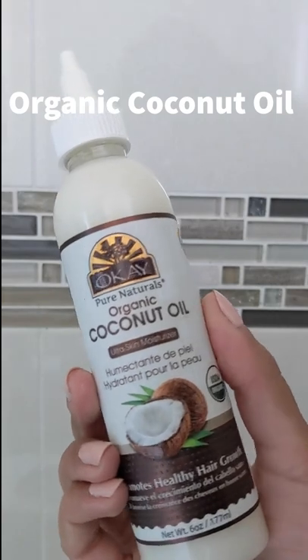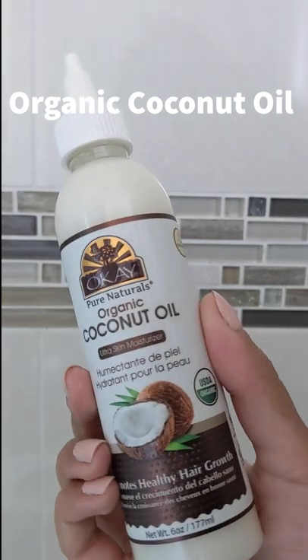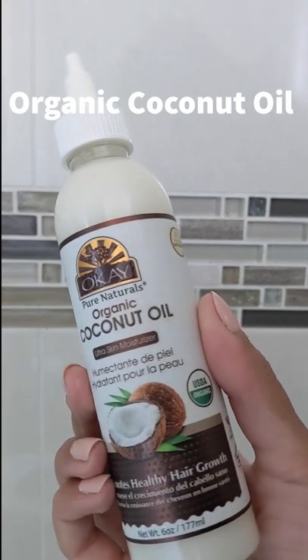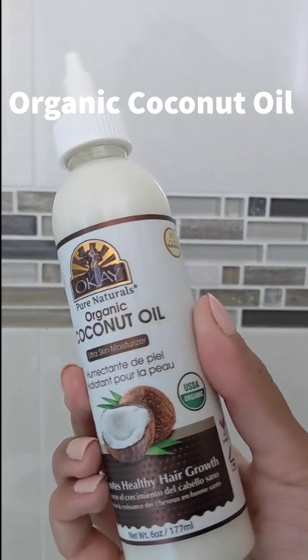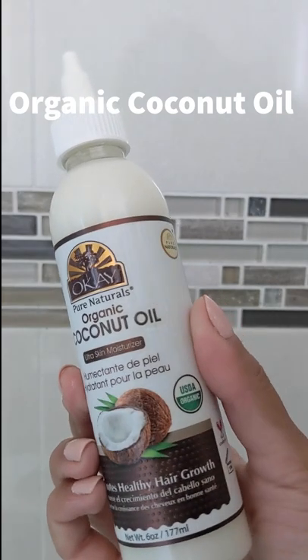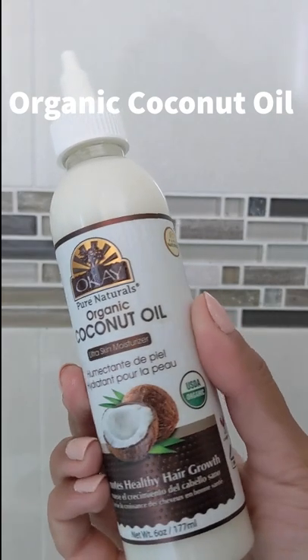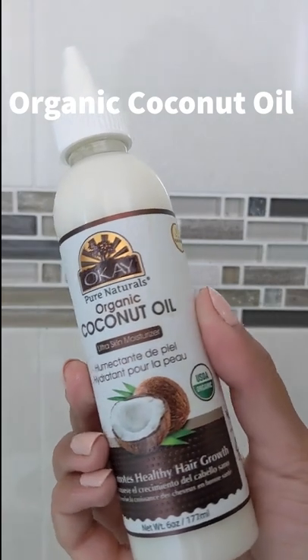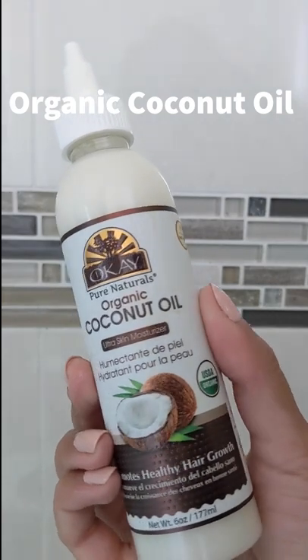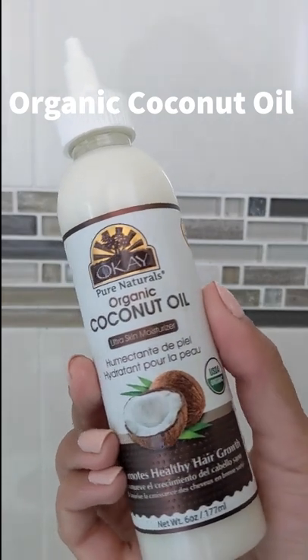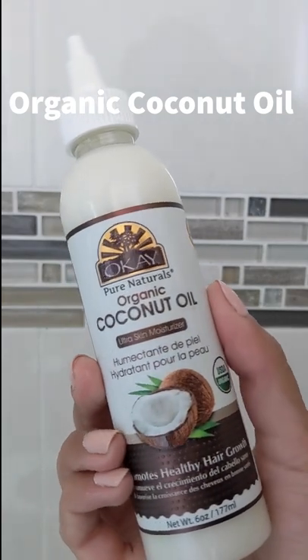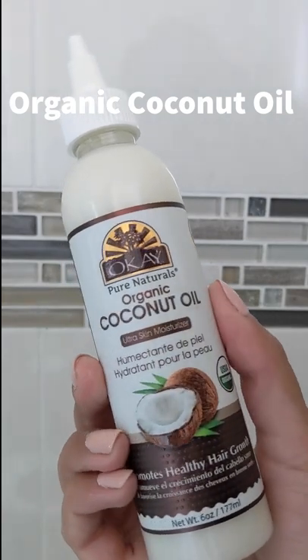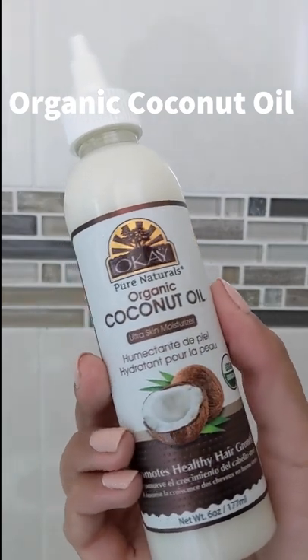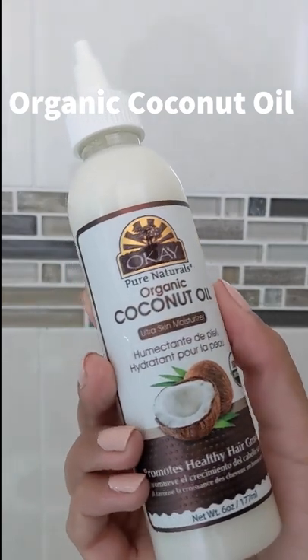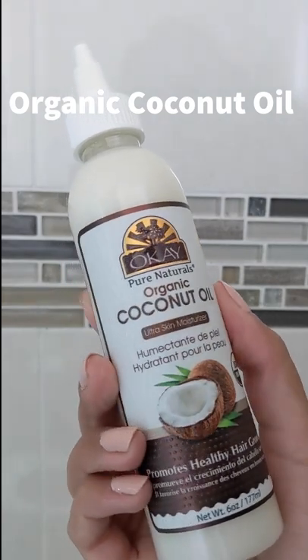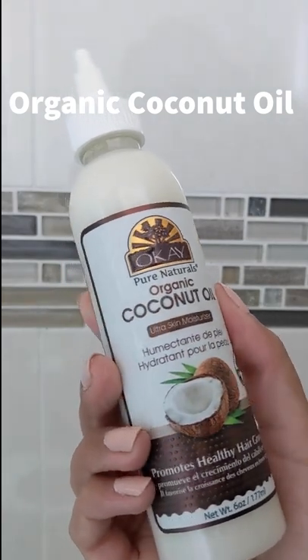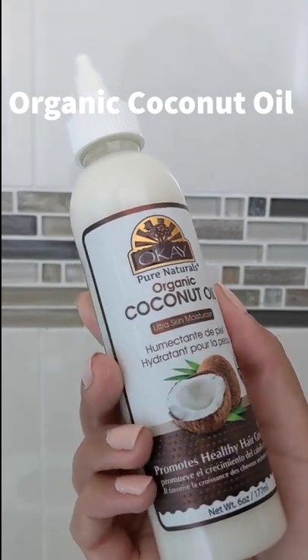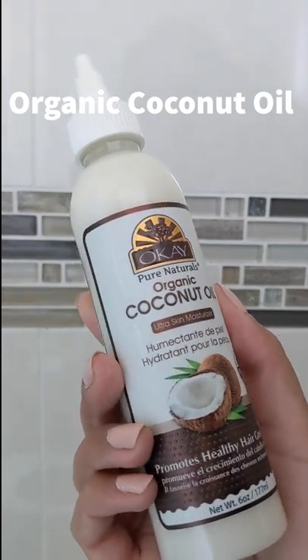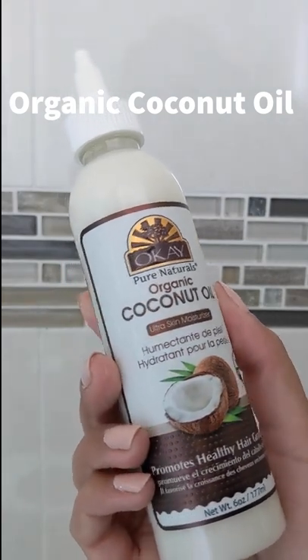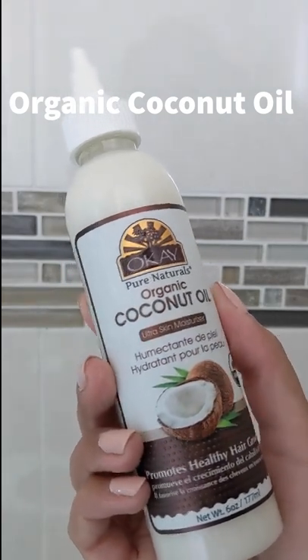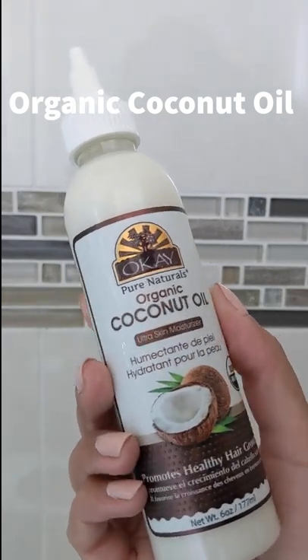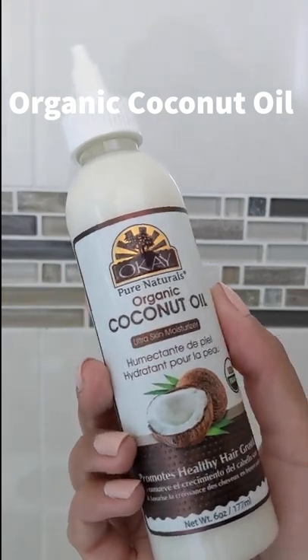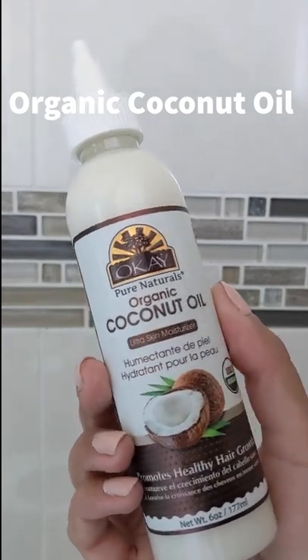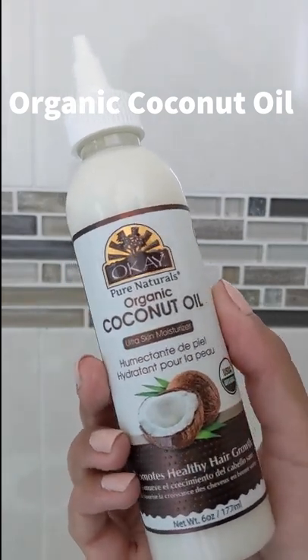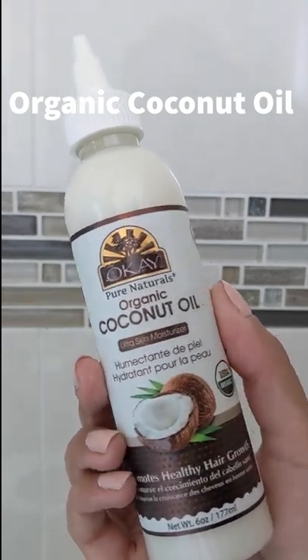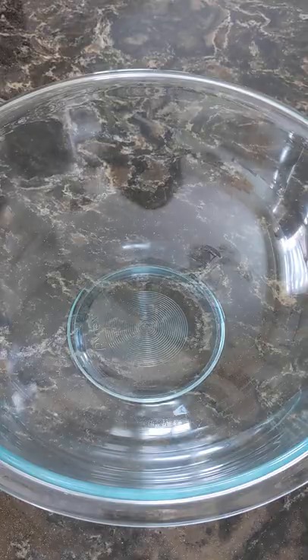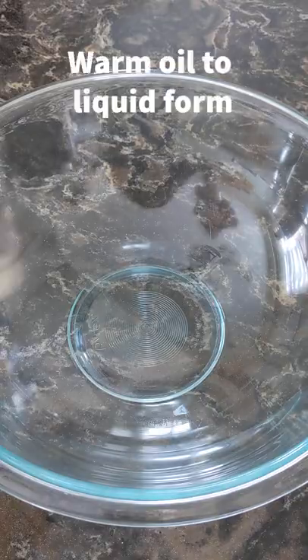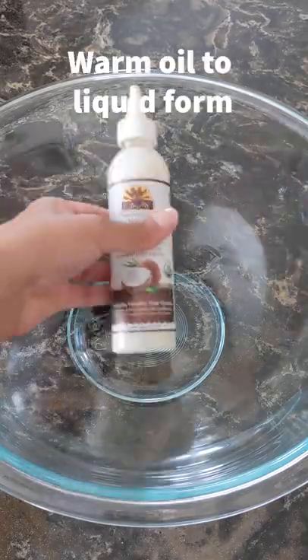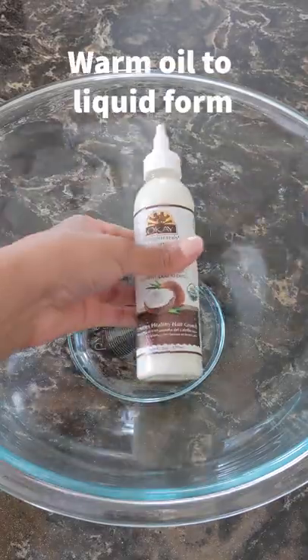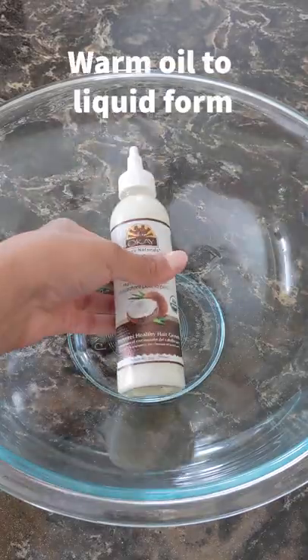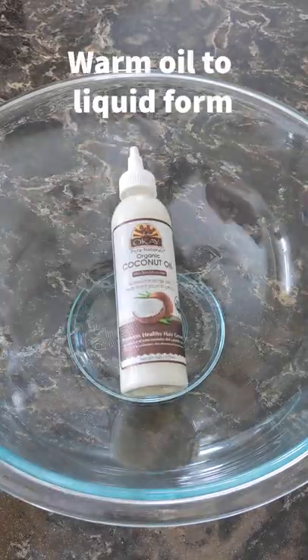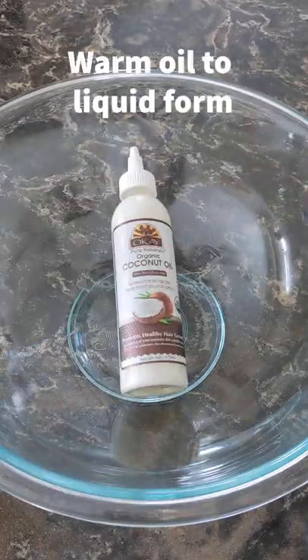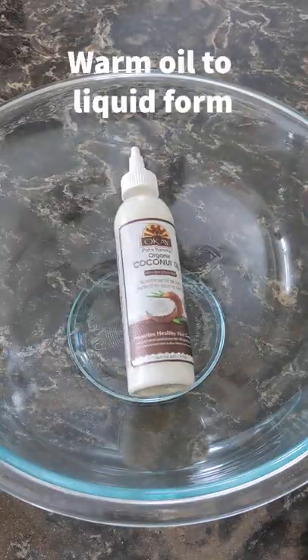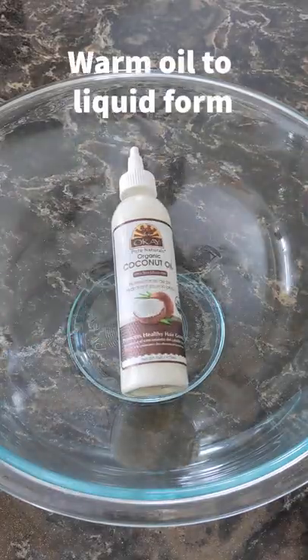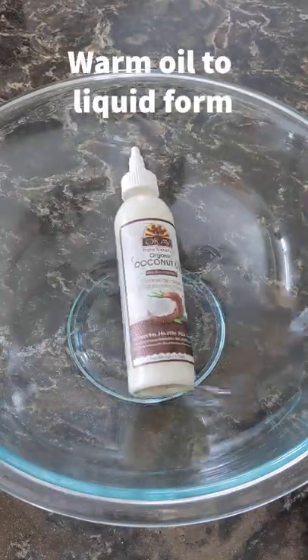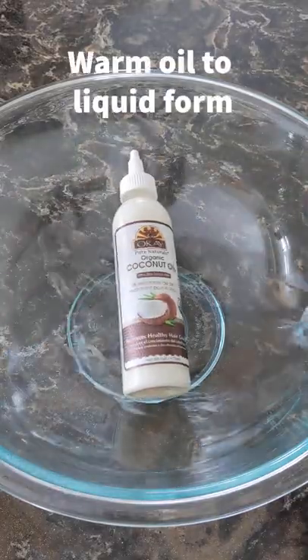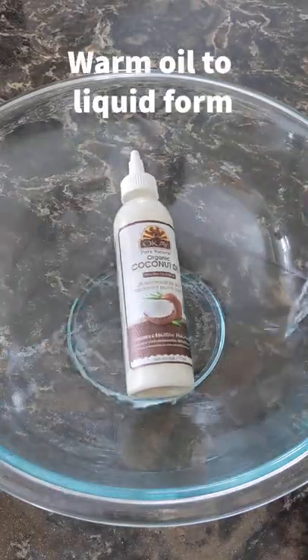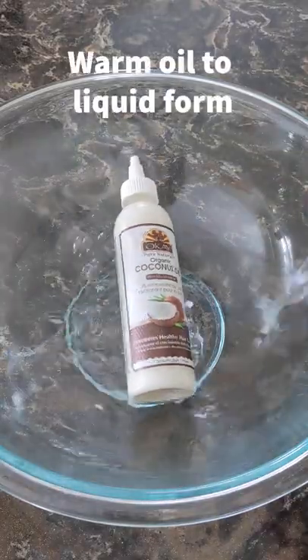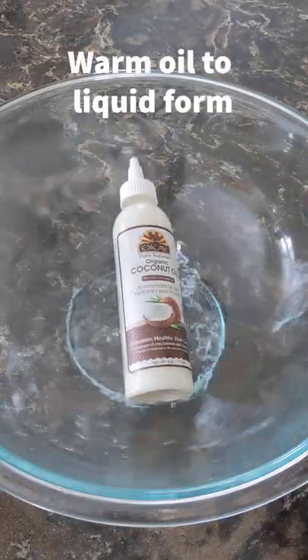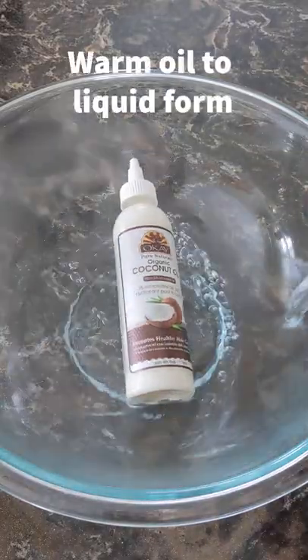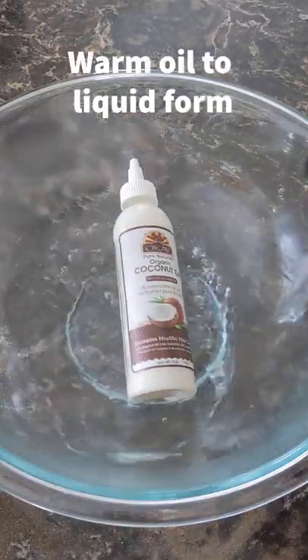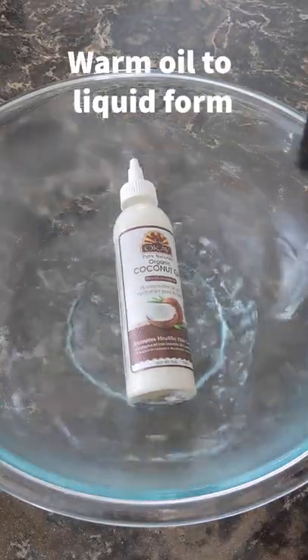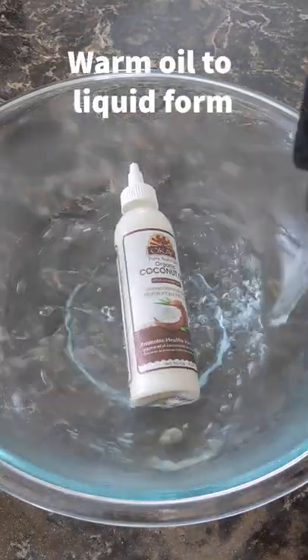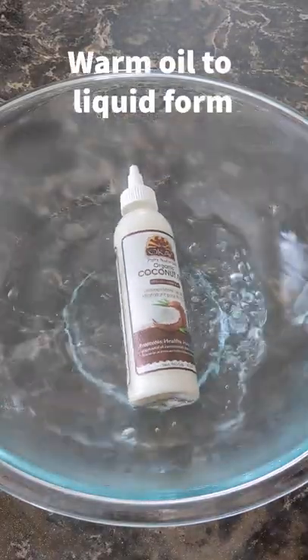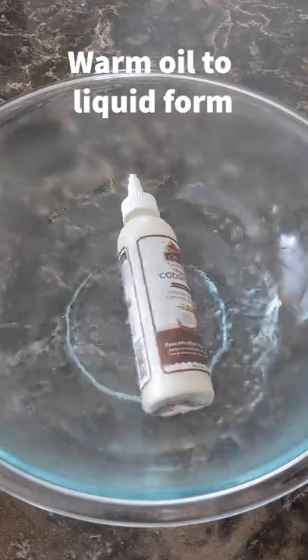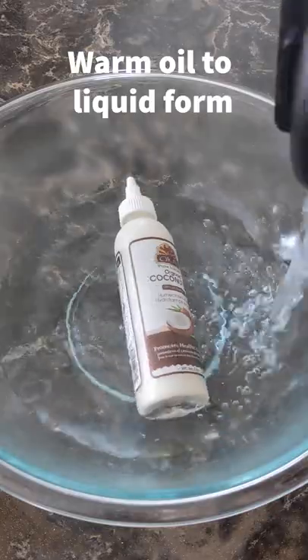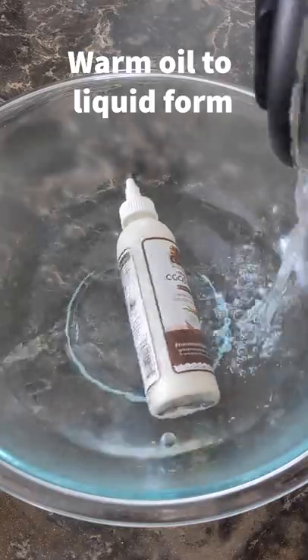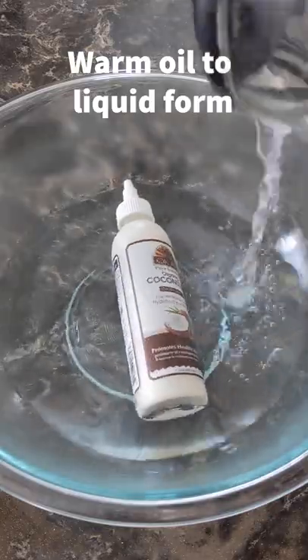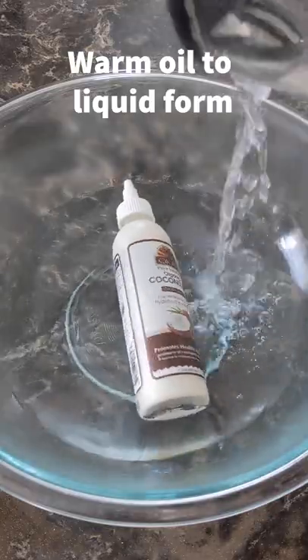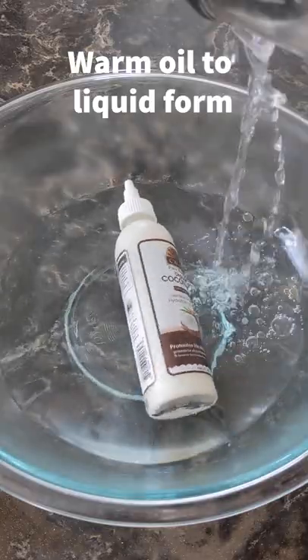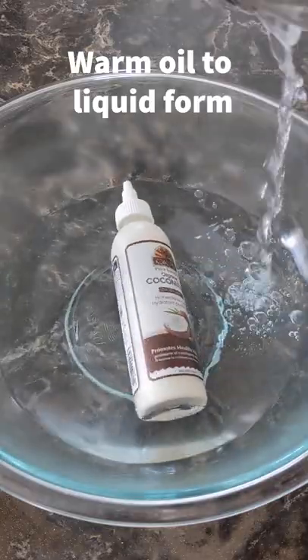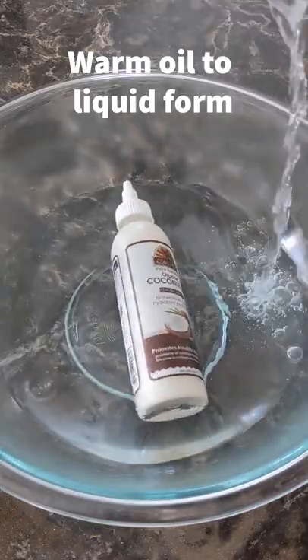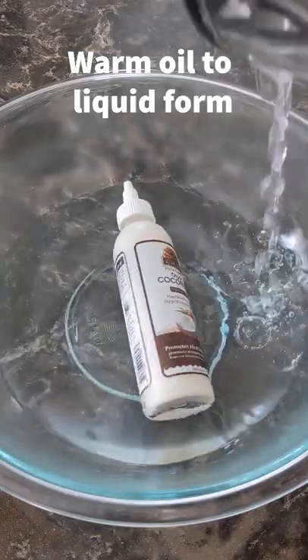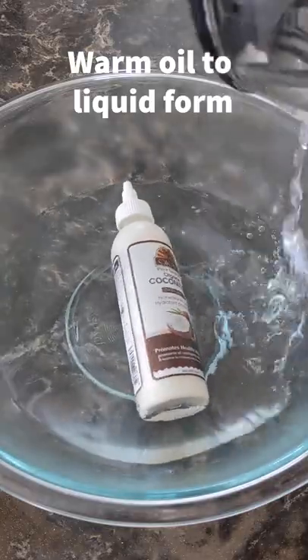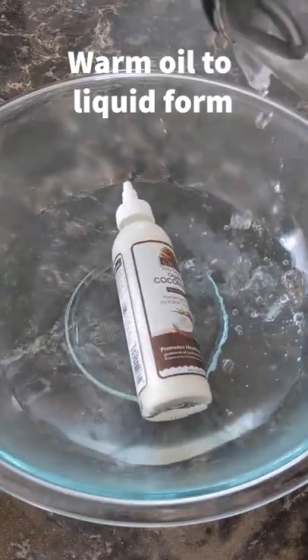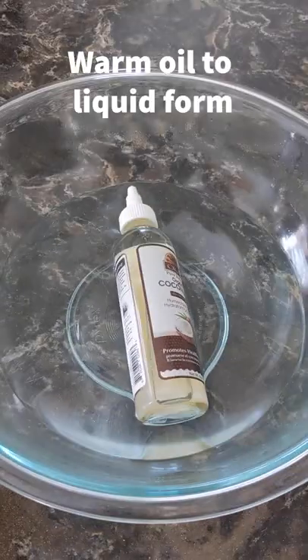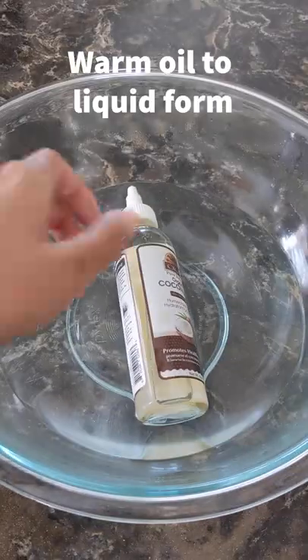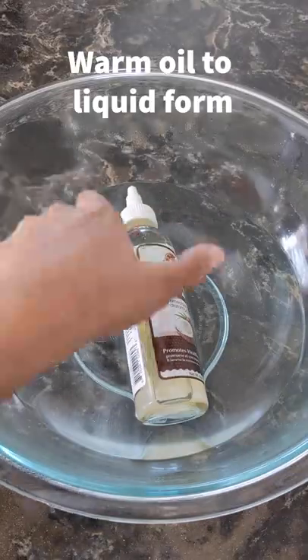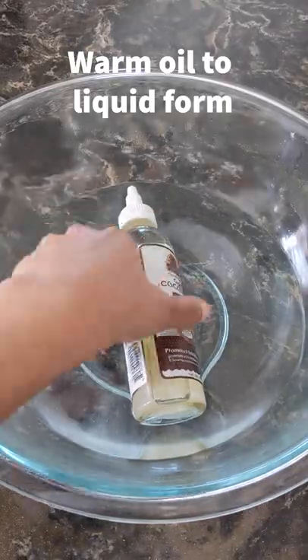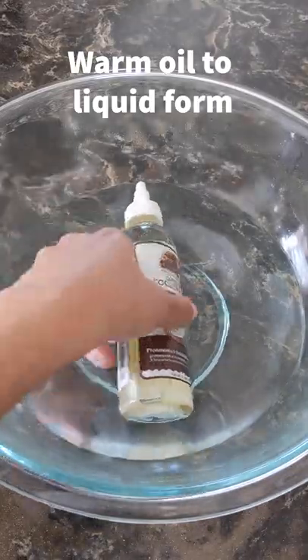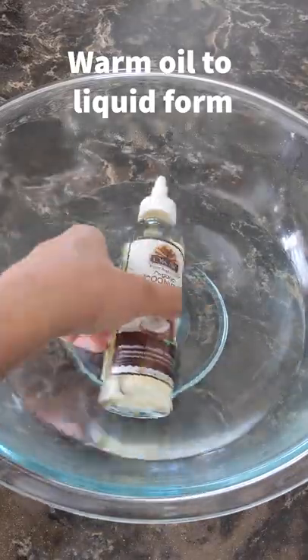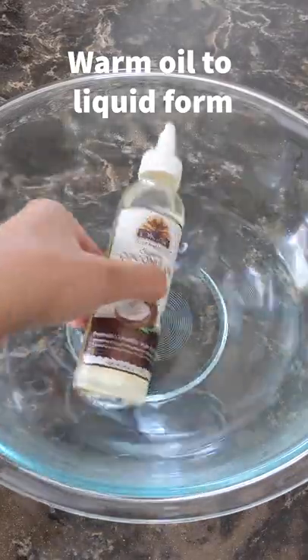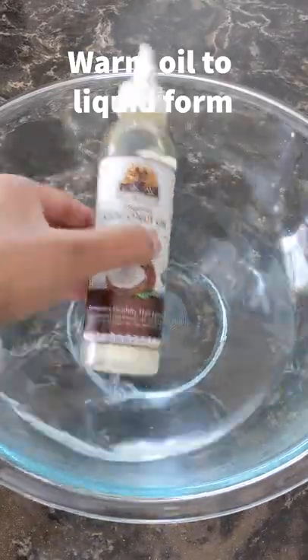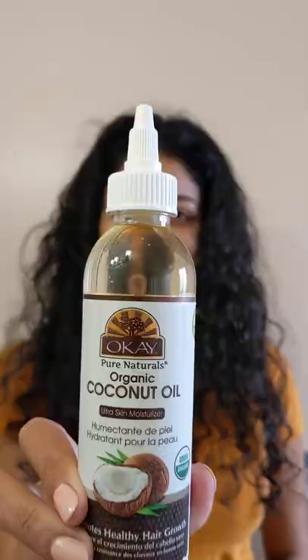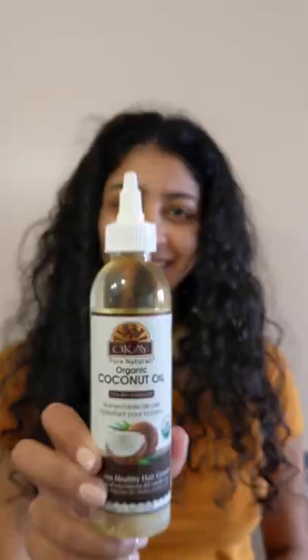Let's try organic coconut oil by OK Pure Naturals. First we're going to give it a bath in hot water just to get the oil to a liquid state.